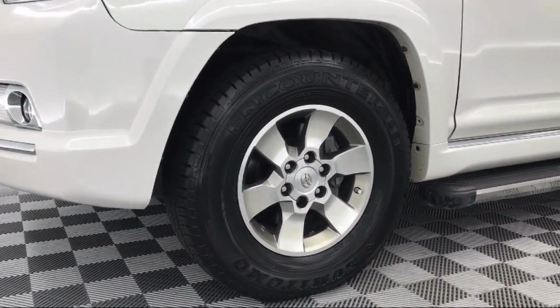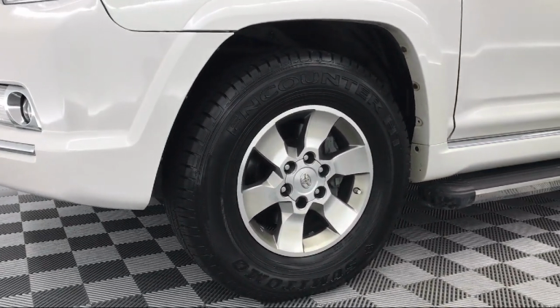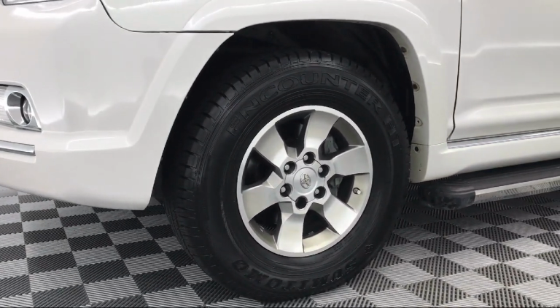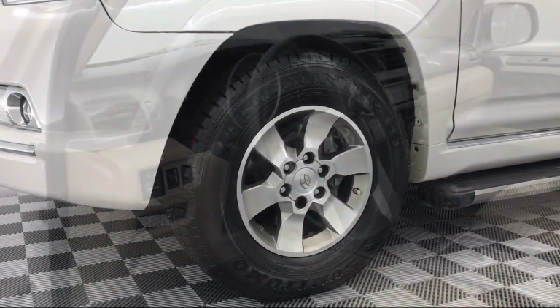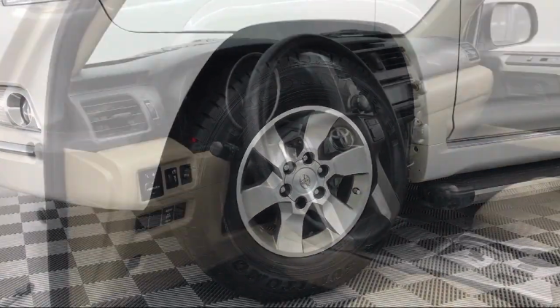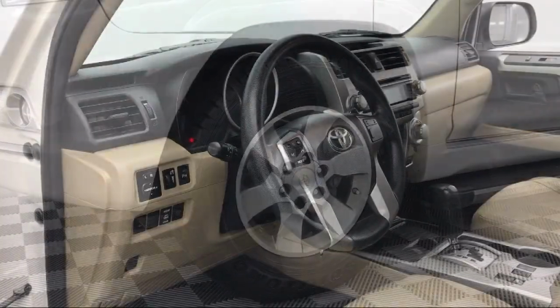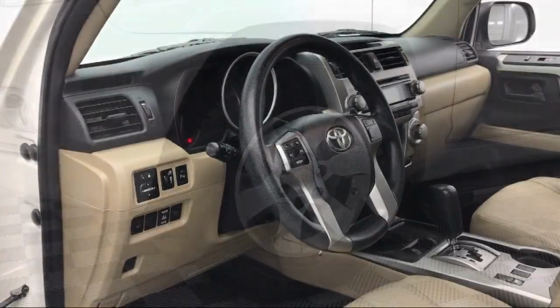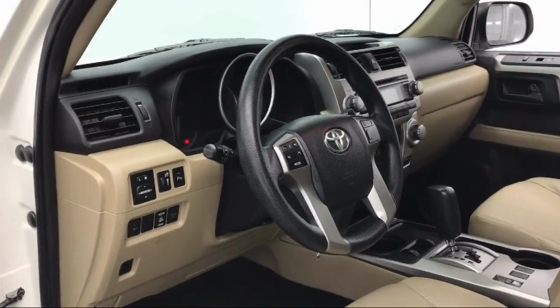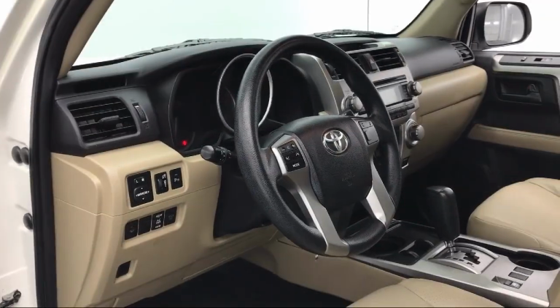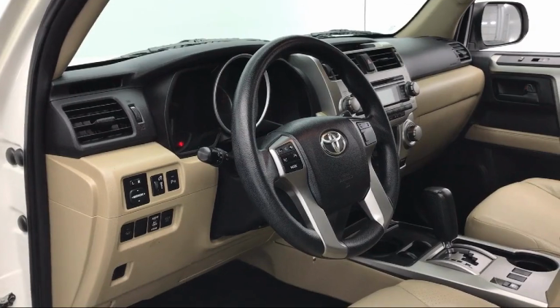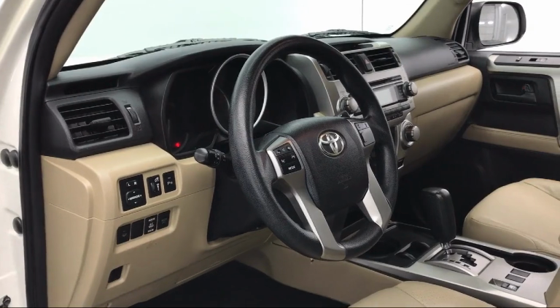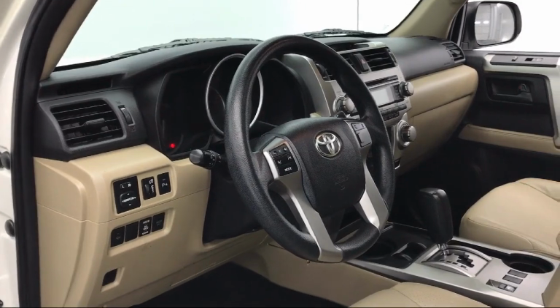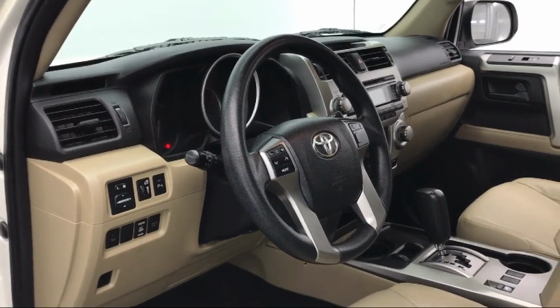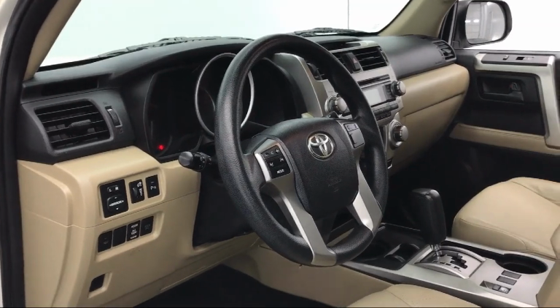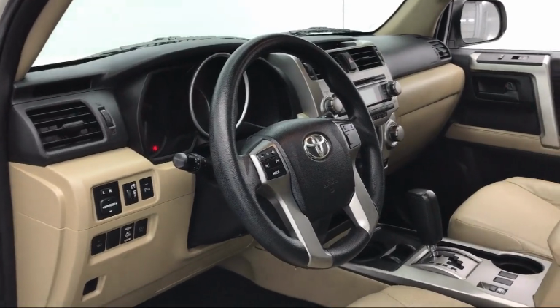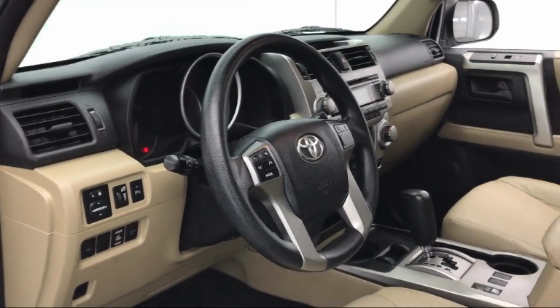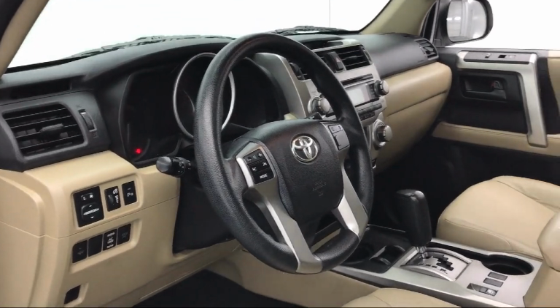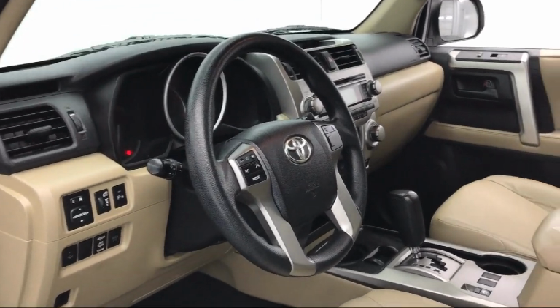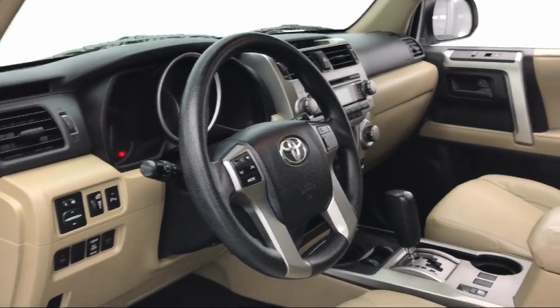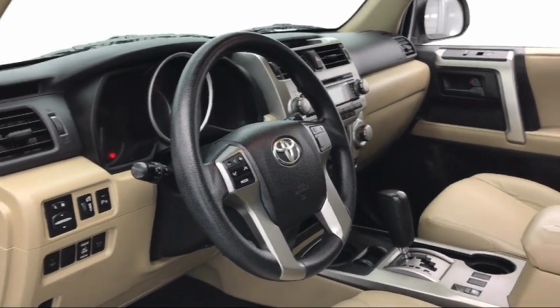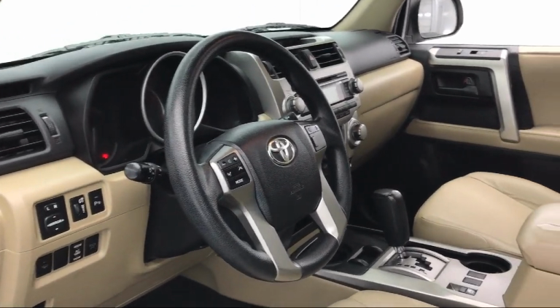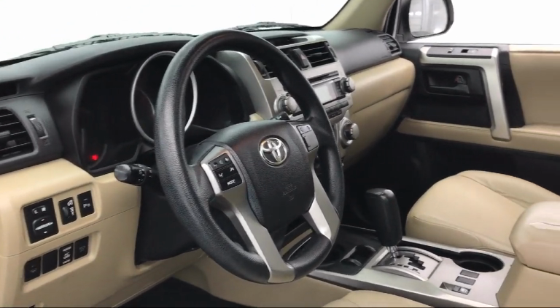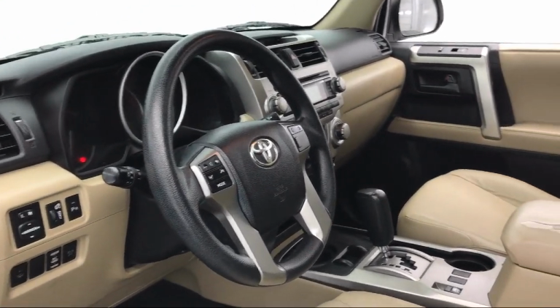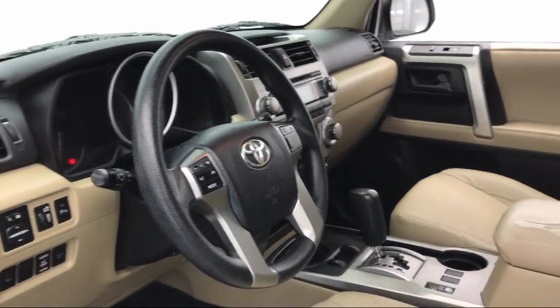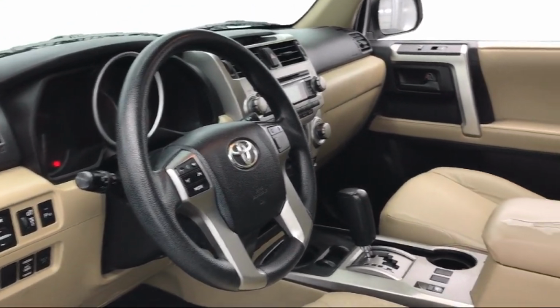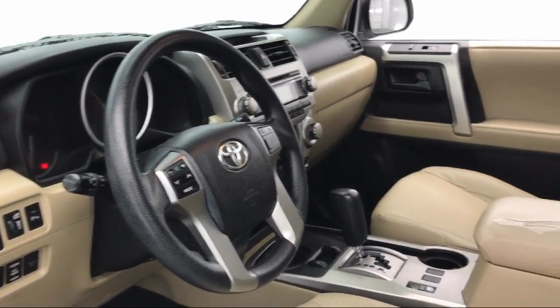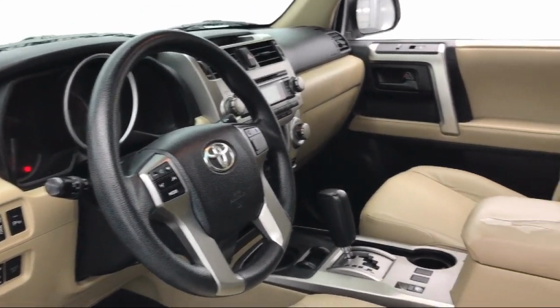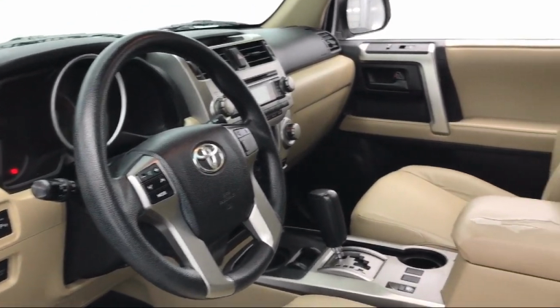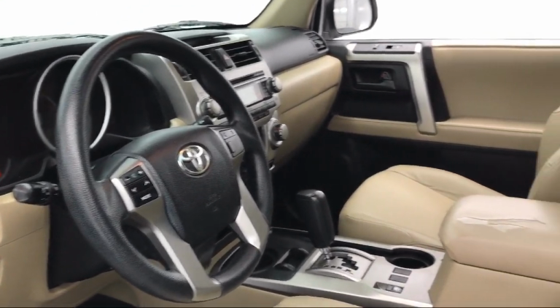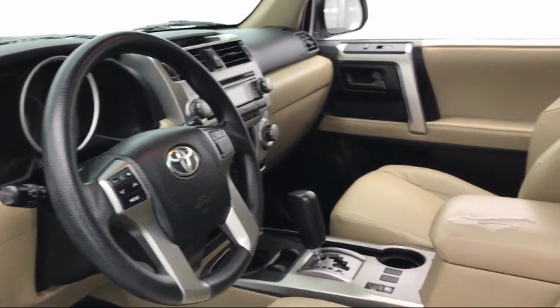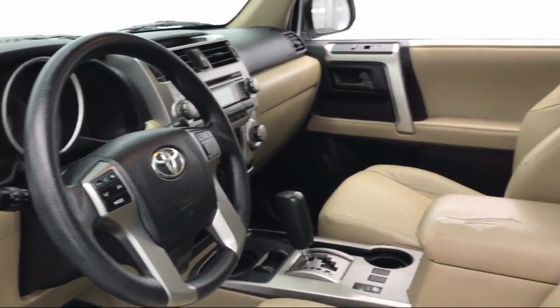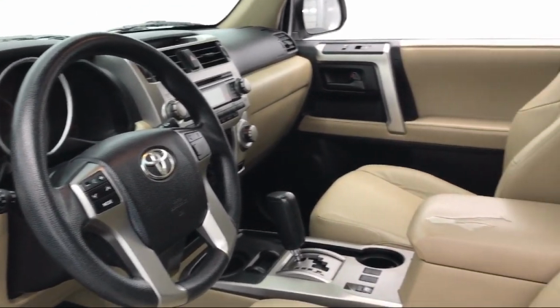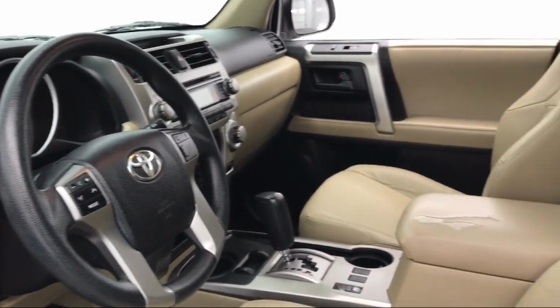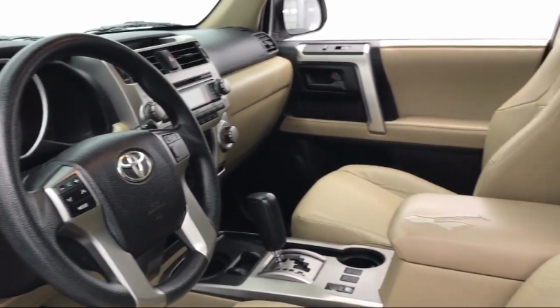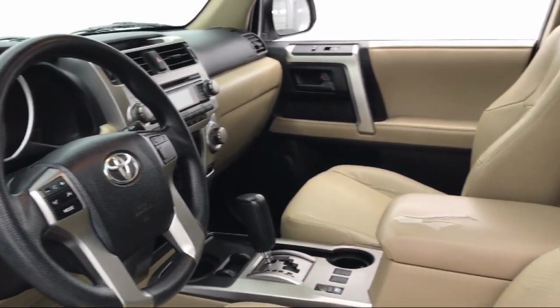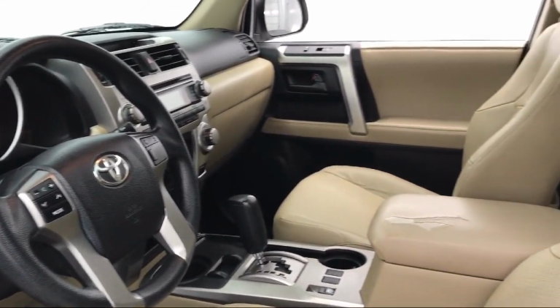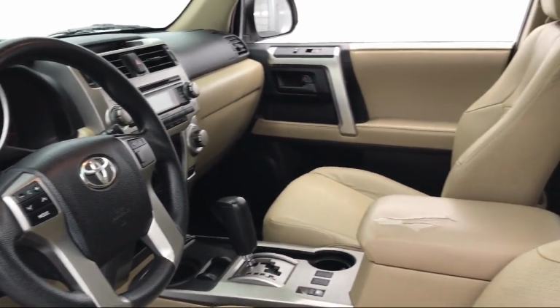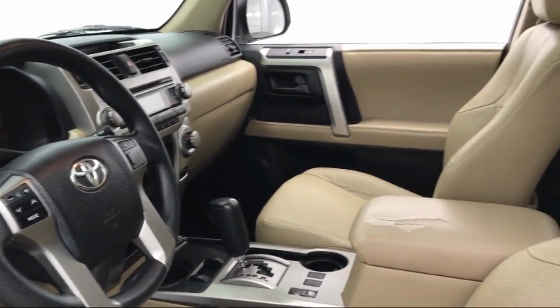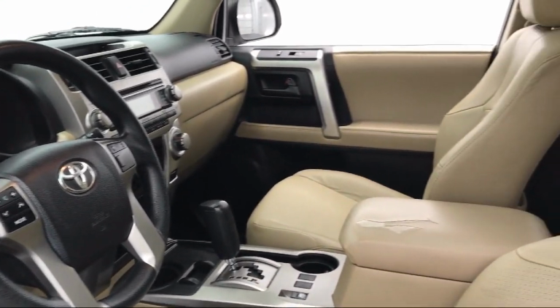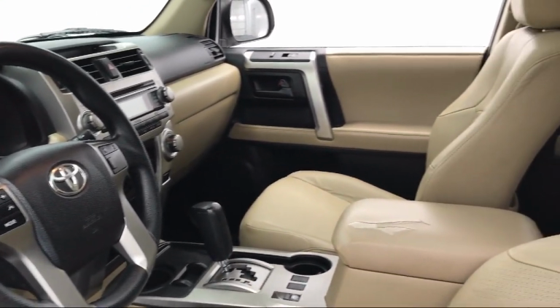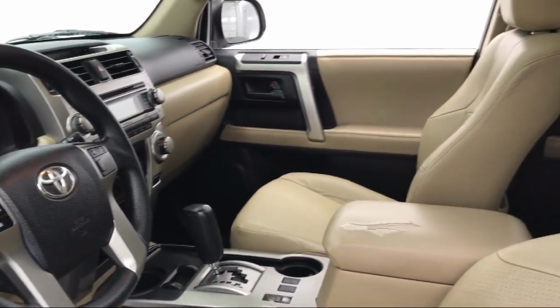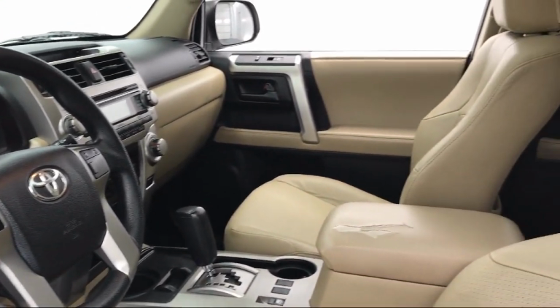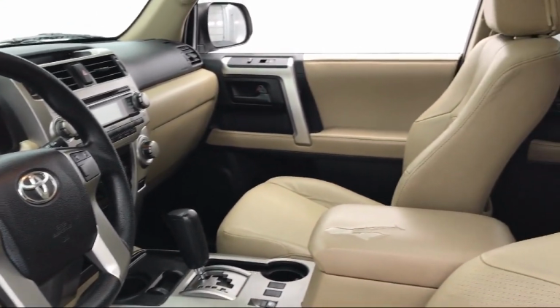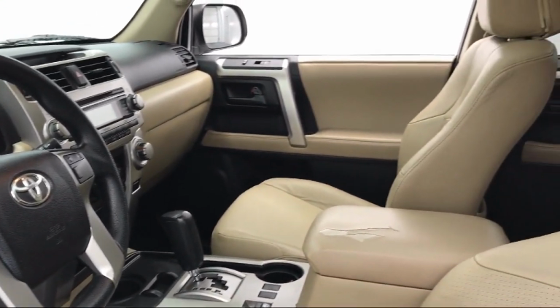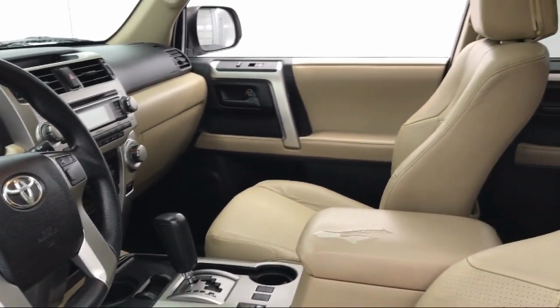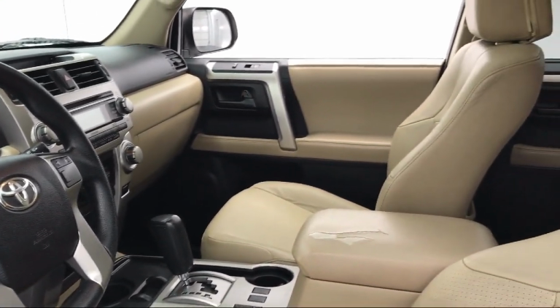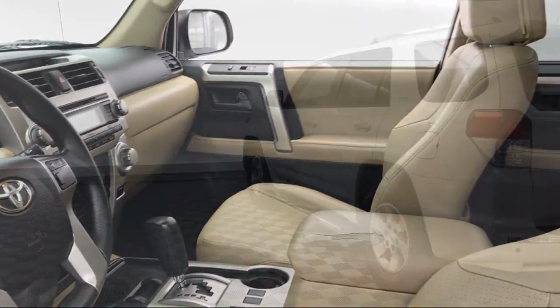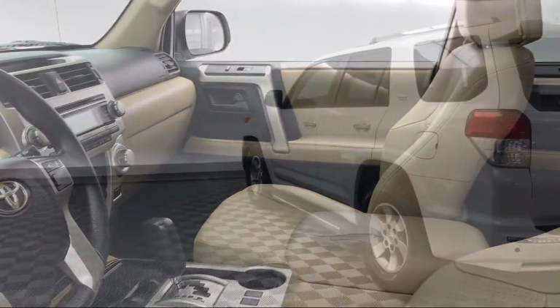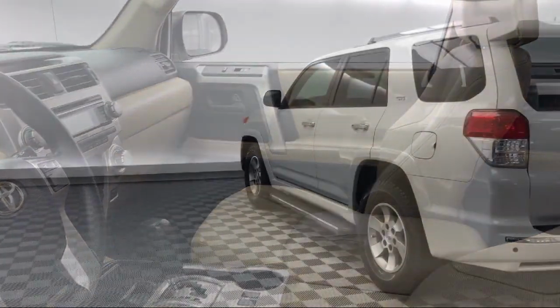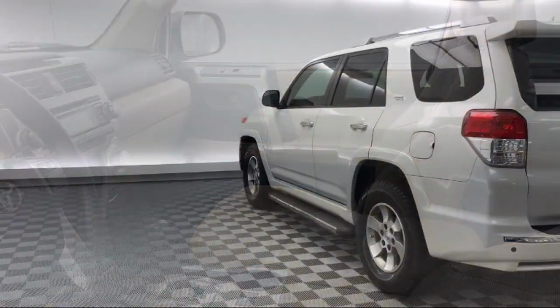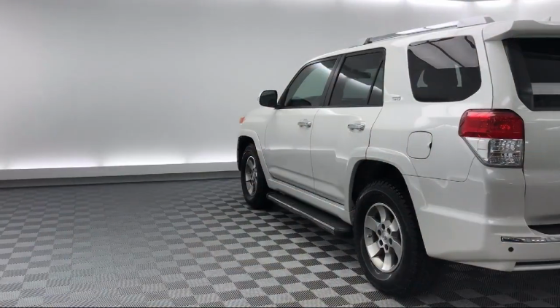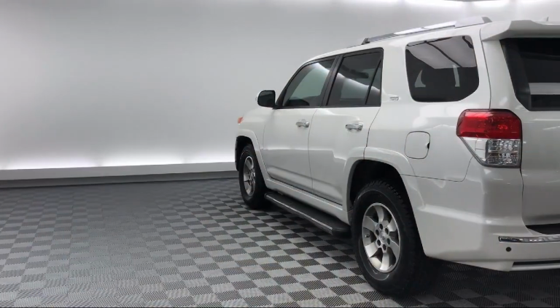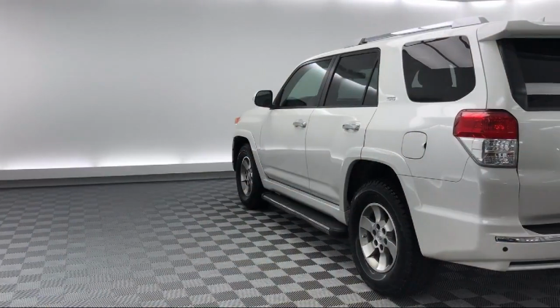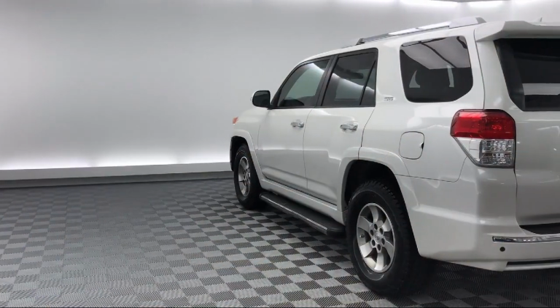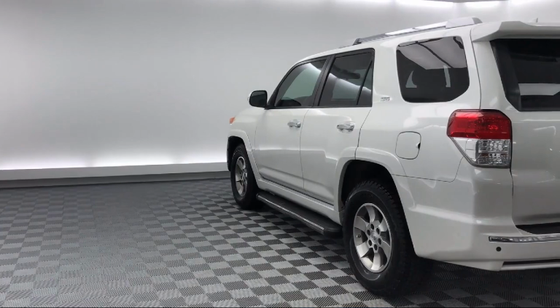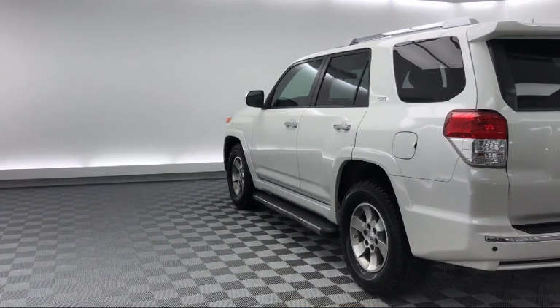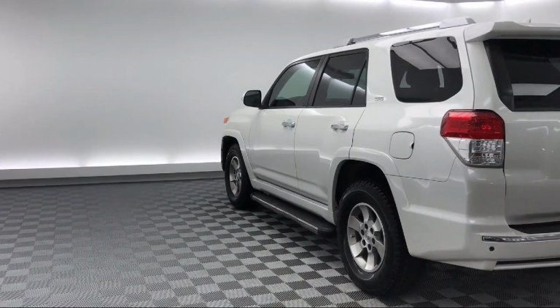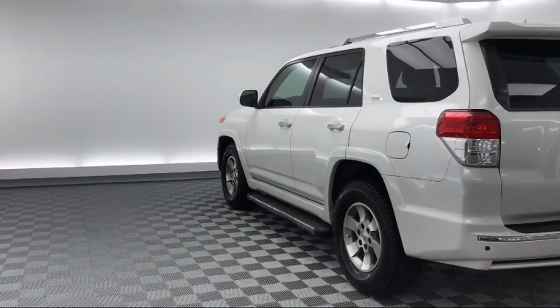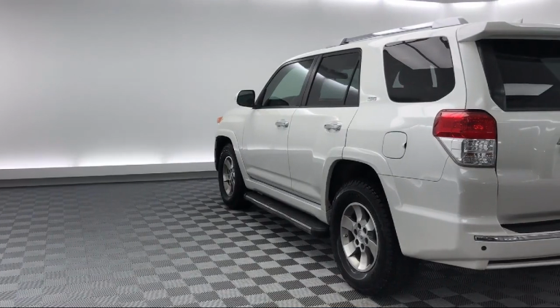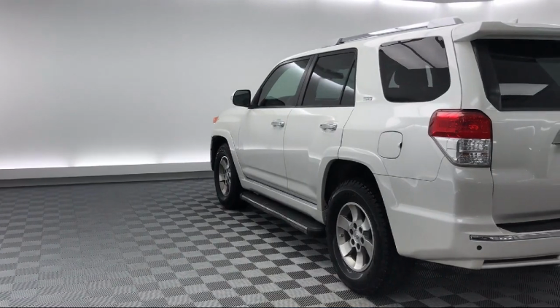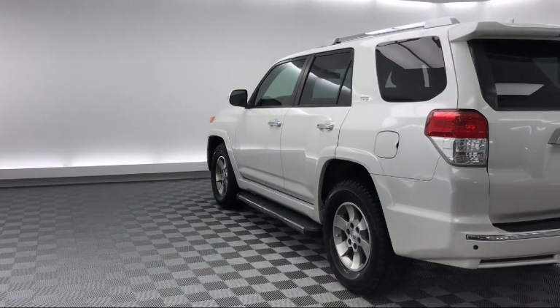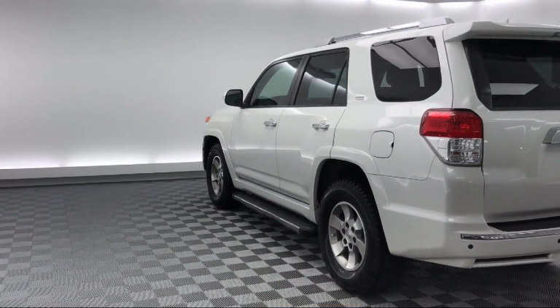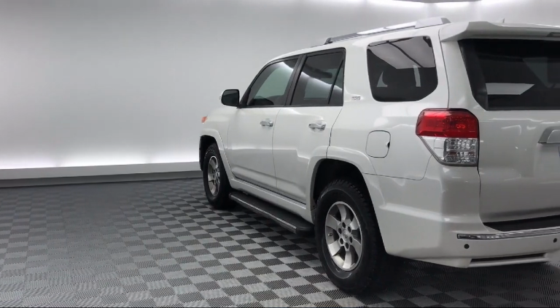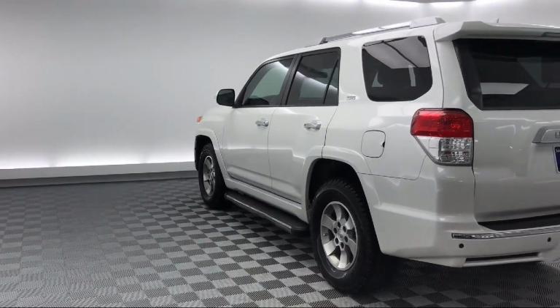So come see us today and drive home in a vehicle that is just right for you. We're located at 50 Eisenhower Drive in Savannah.